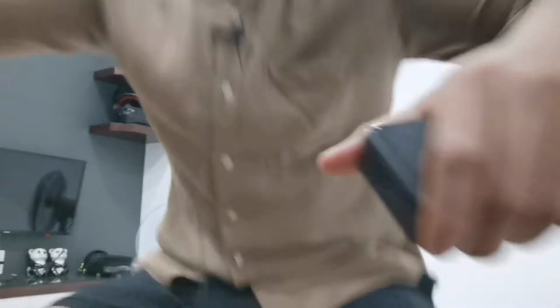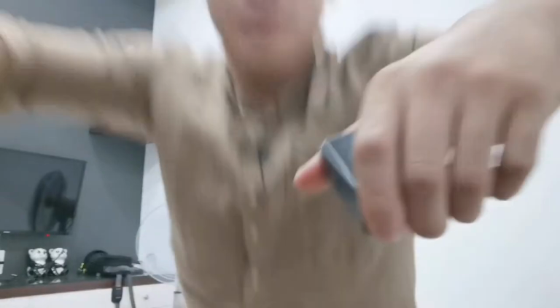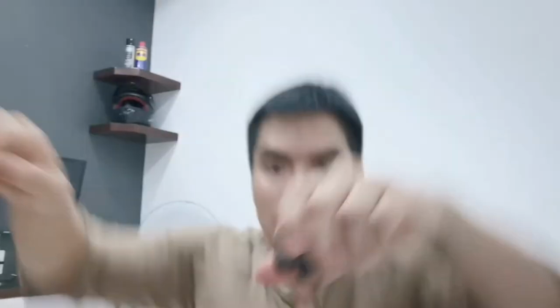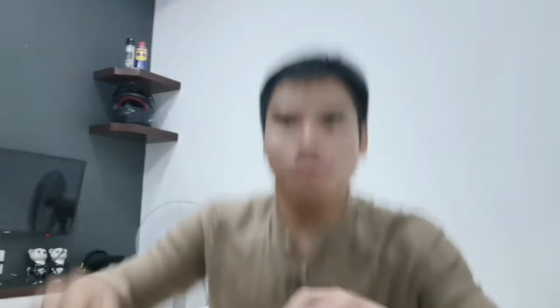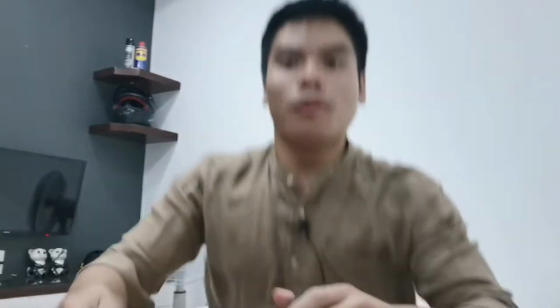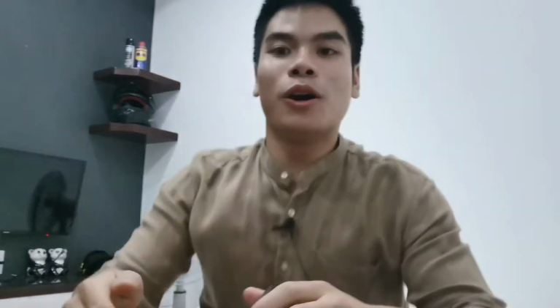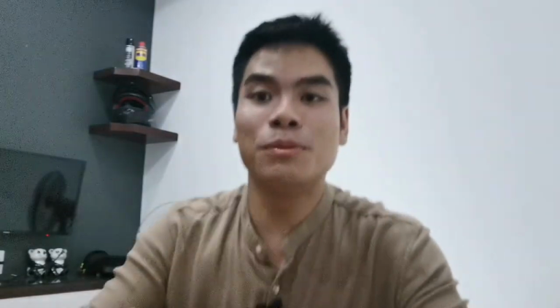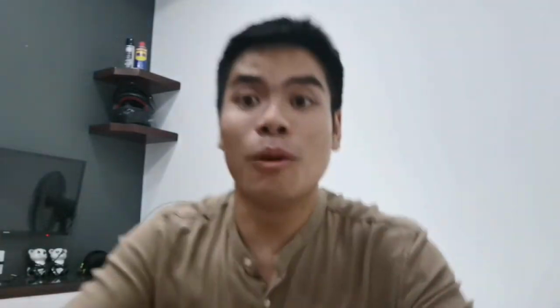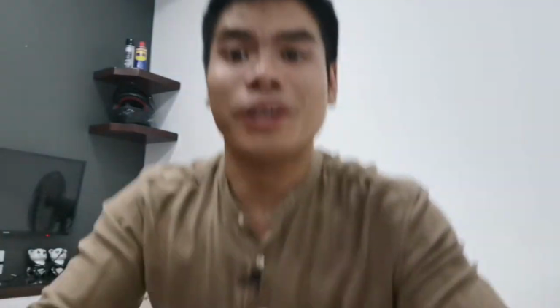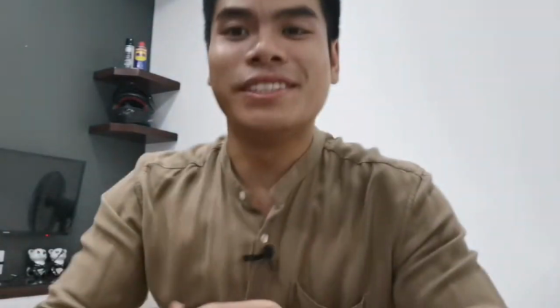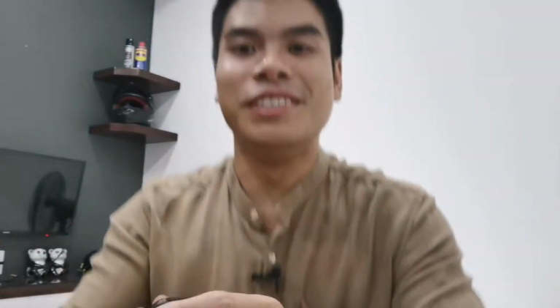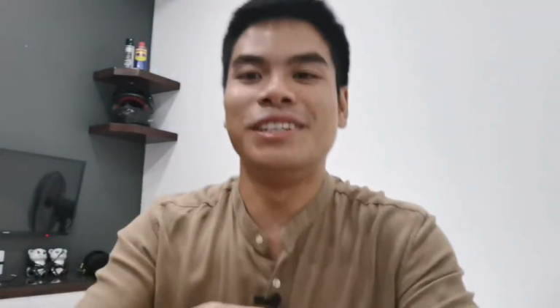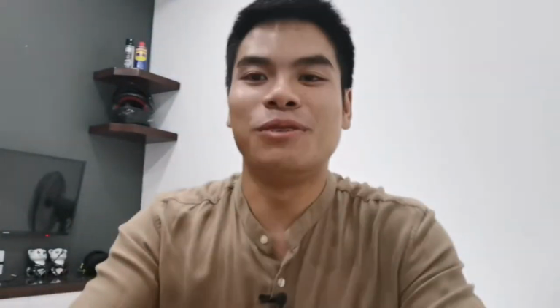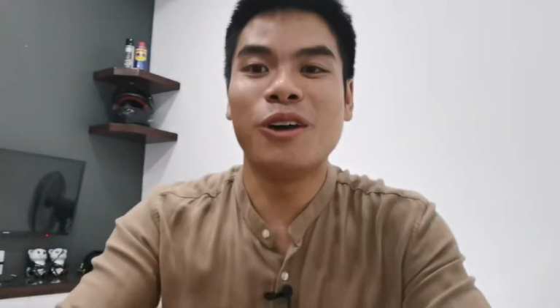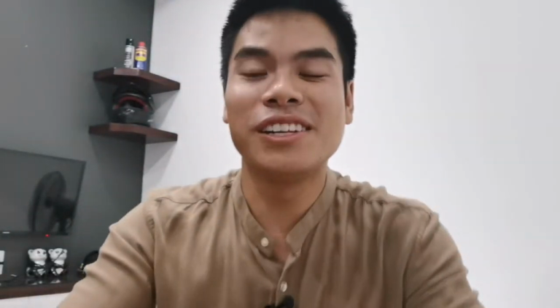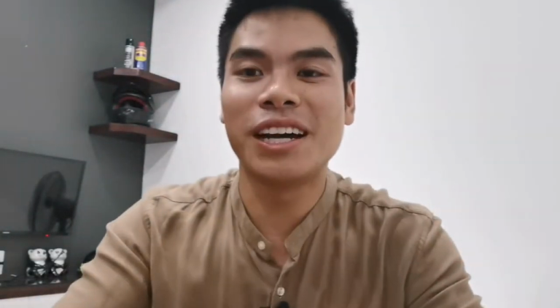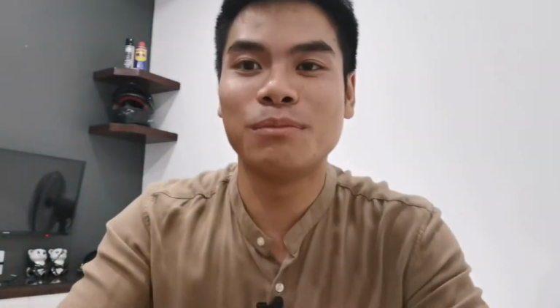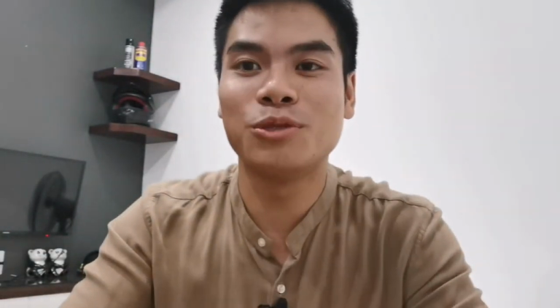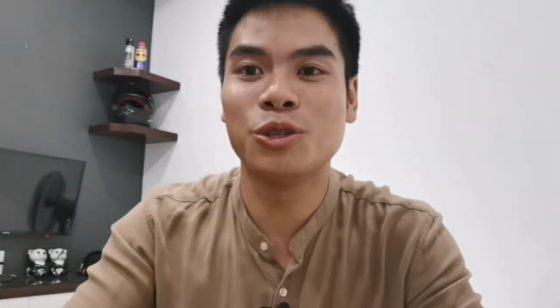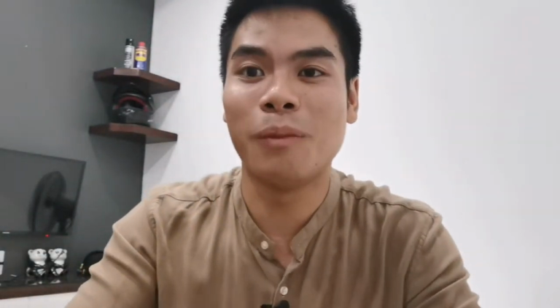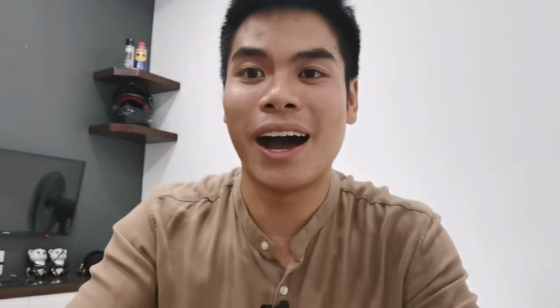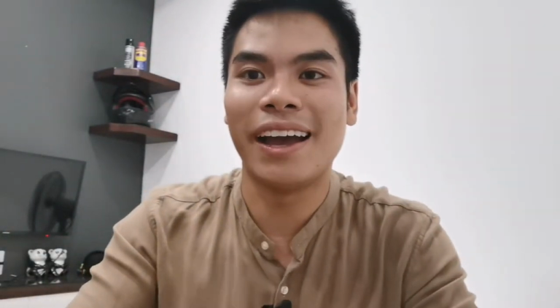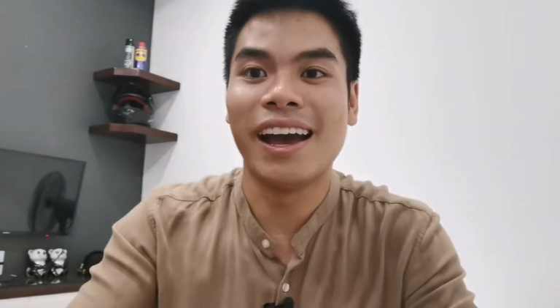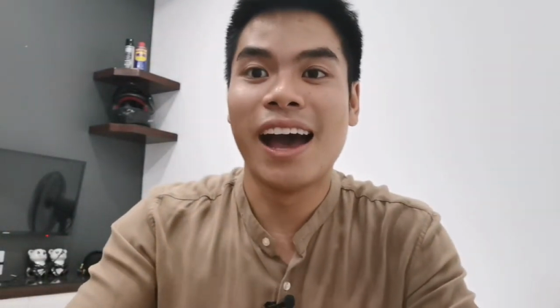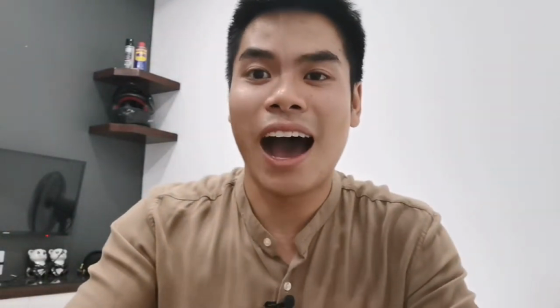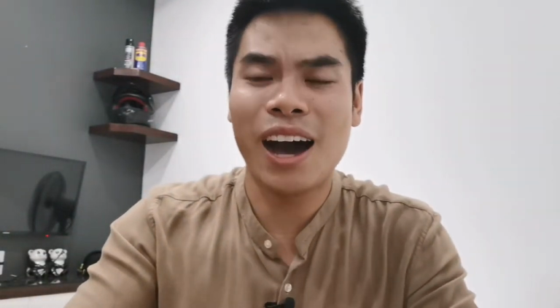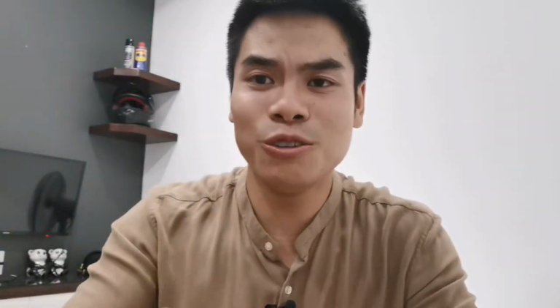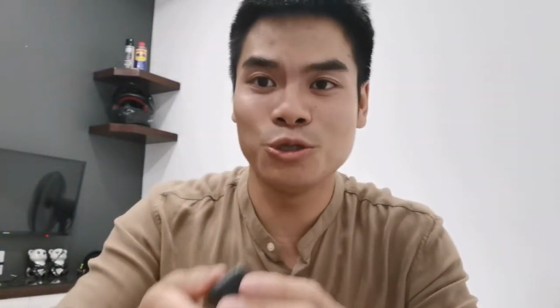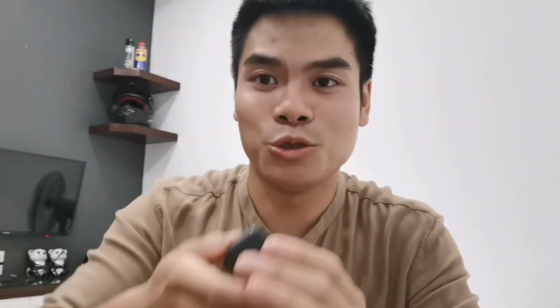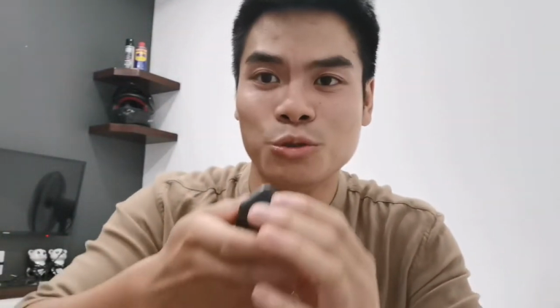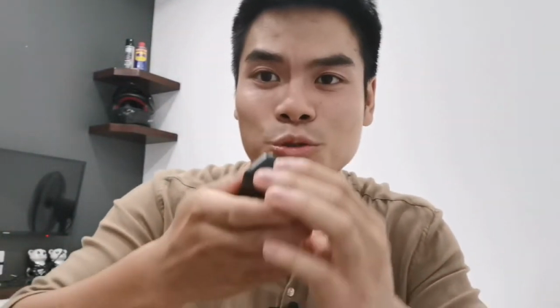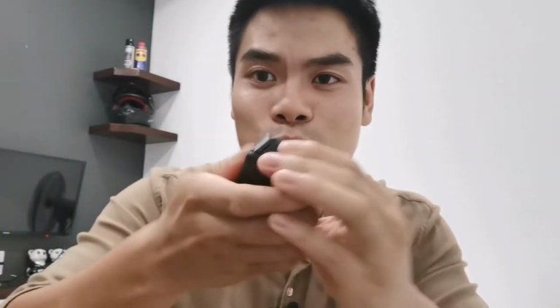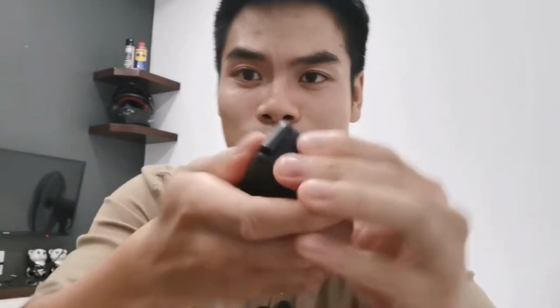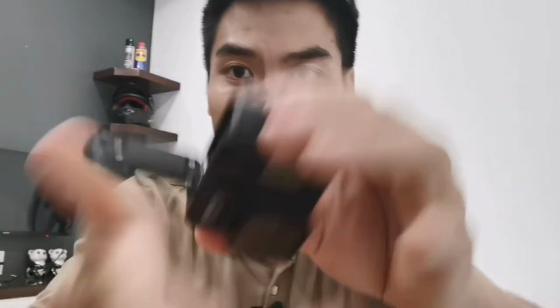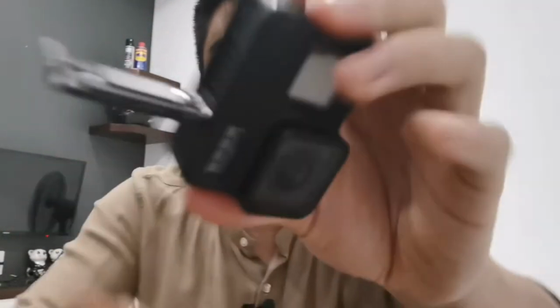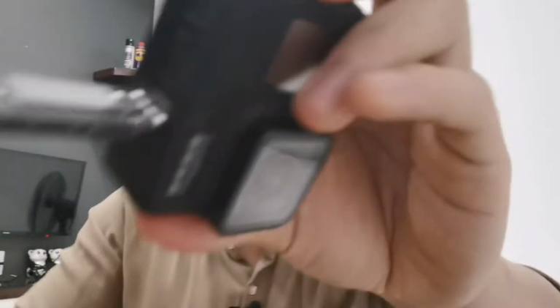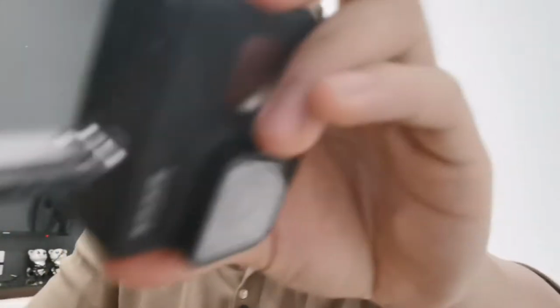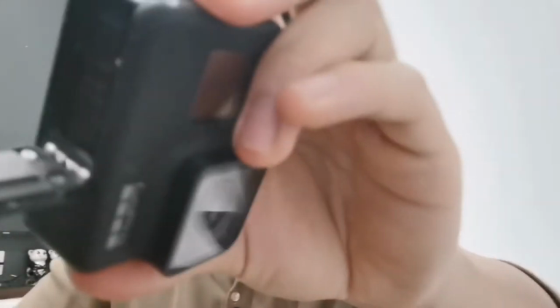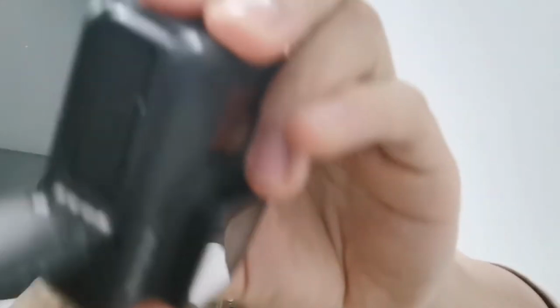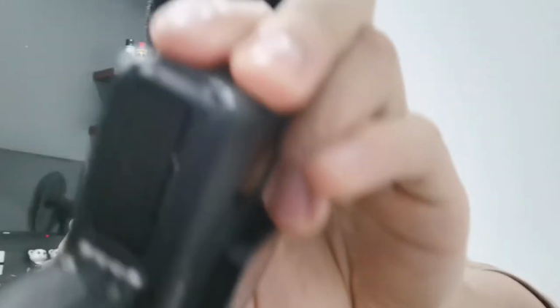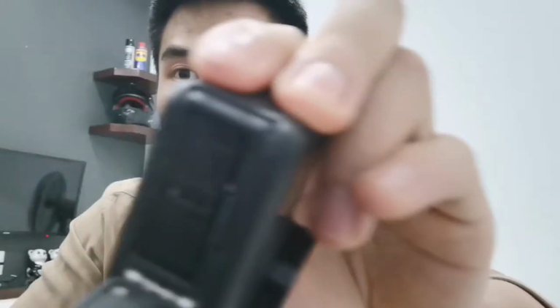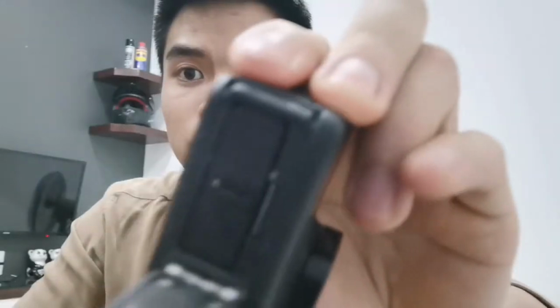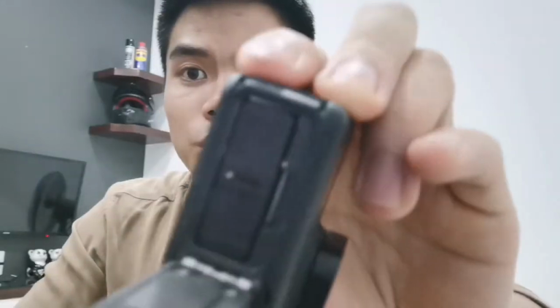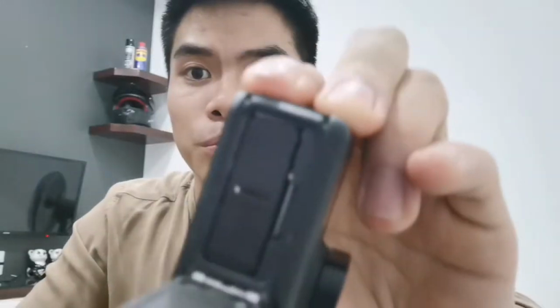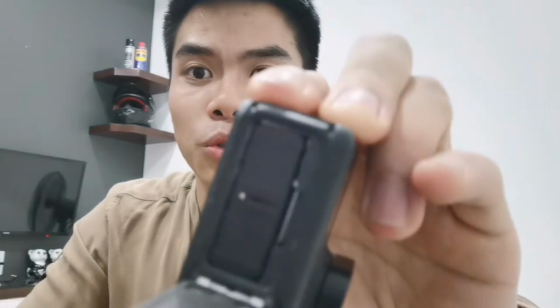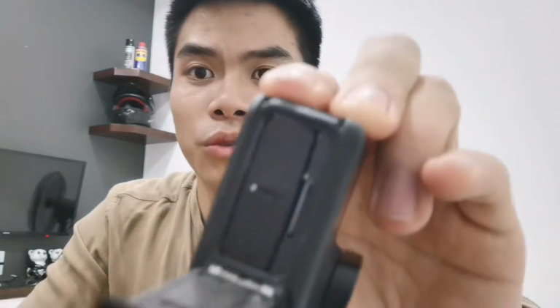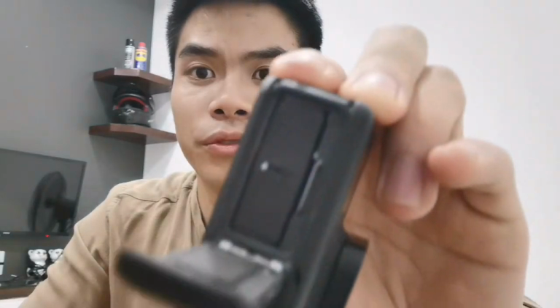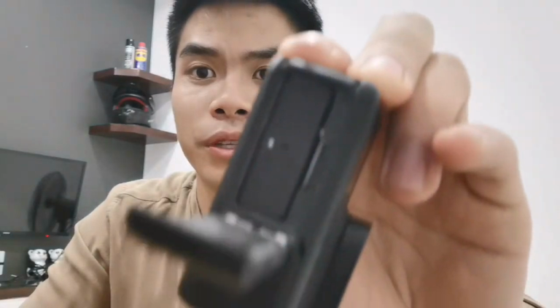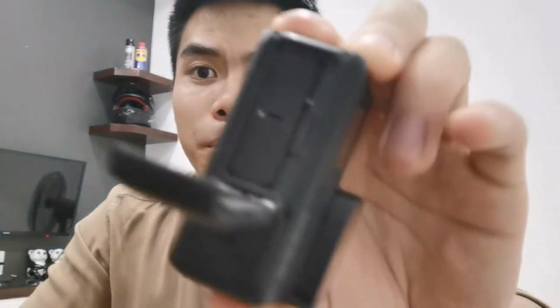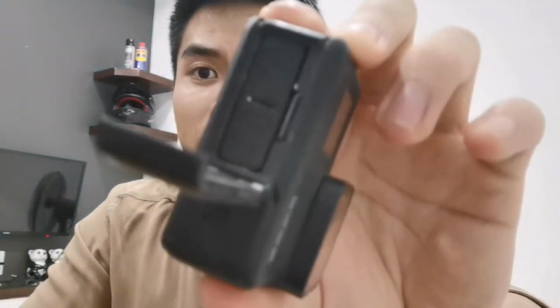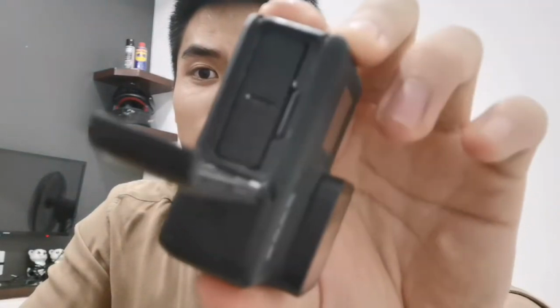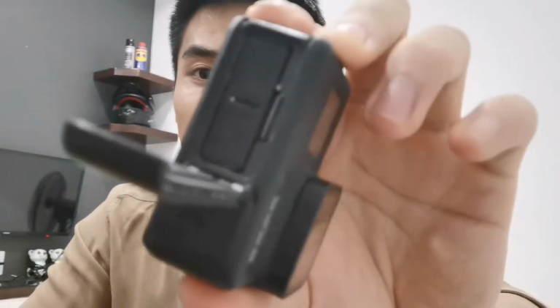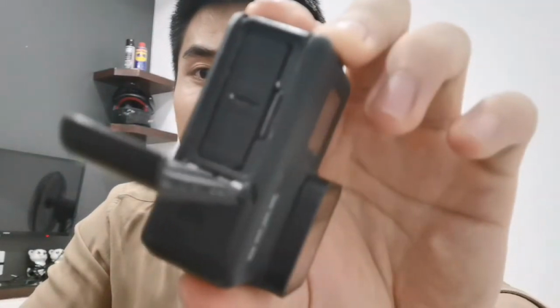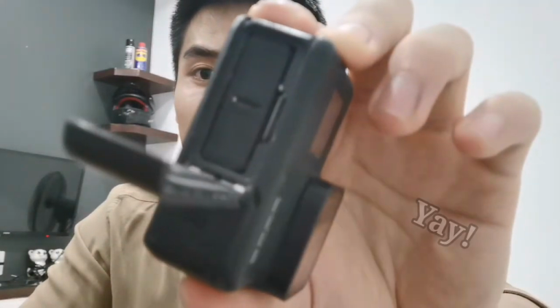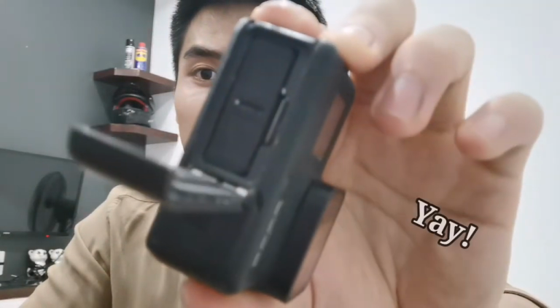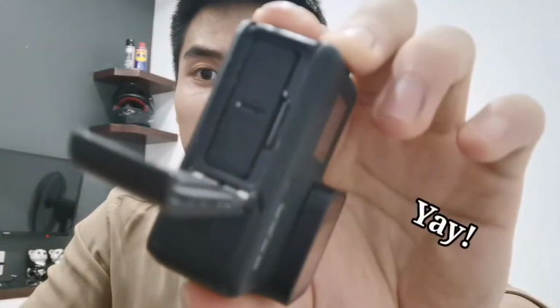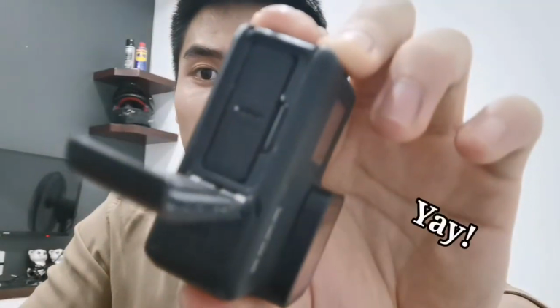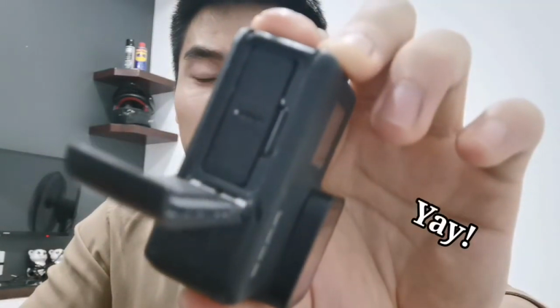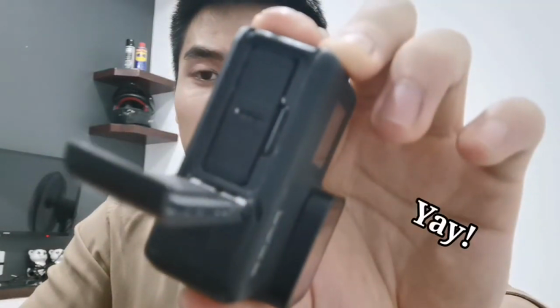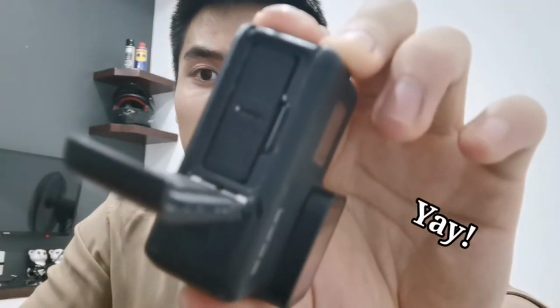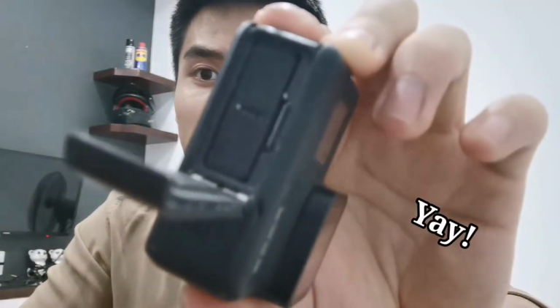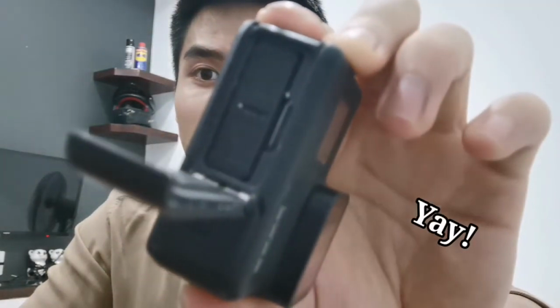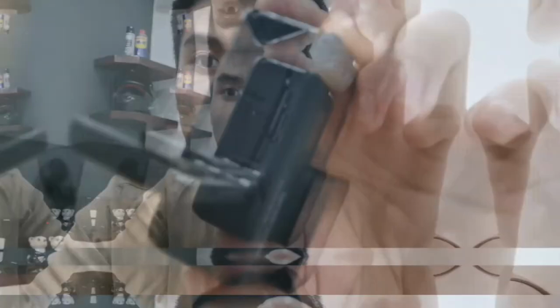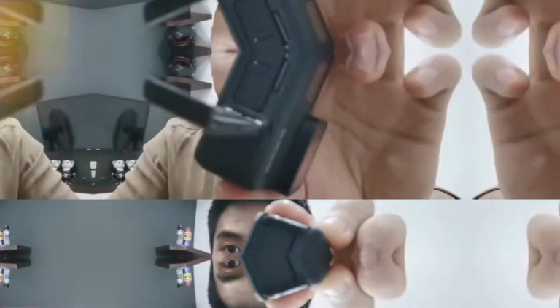Moin moin guys, welcome to my tutorial on how to remove the battery from the GoPro 7.